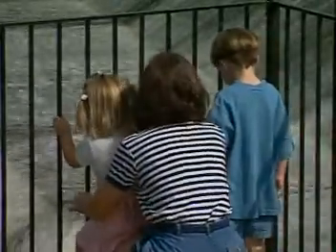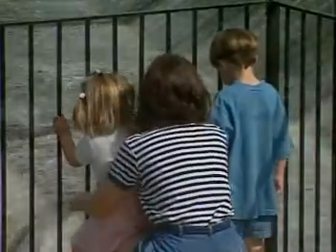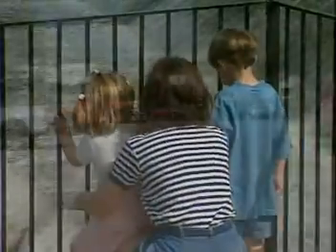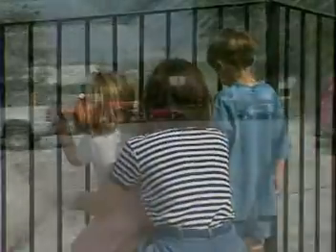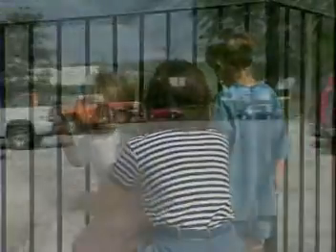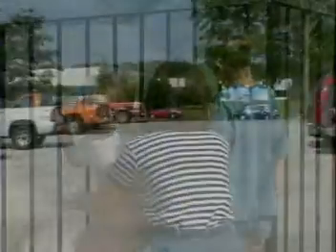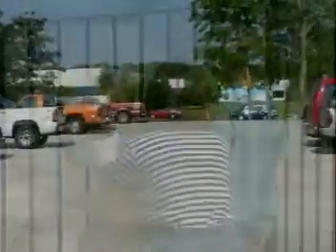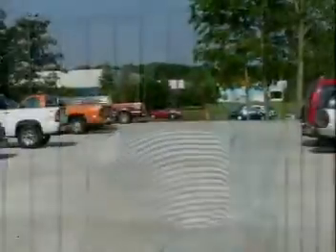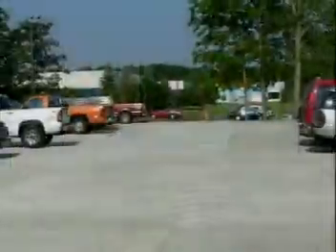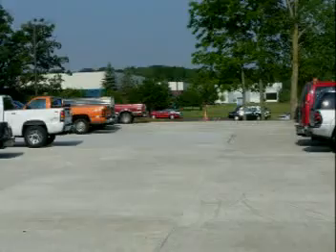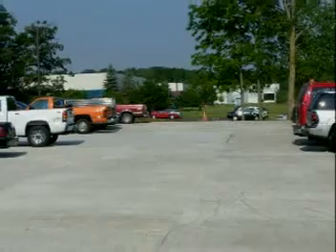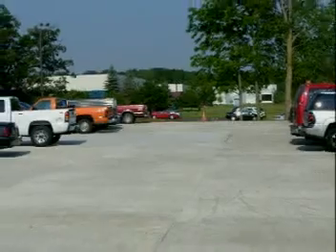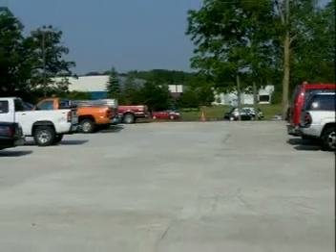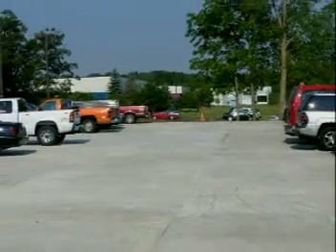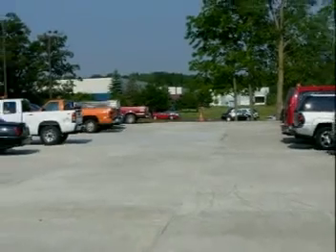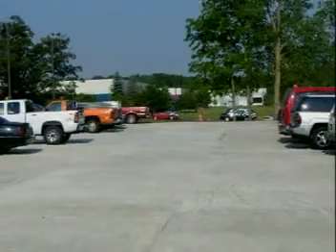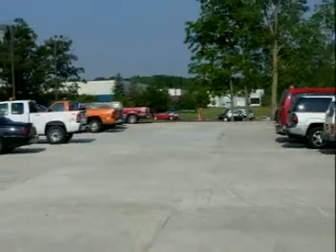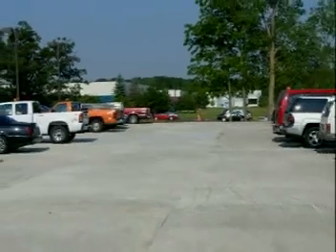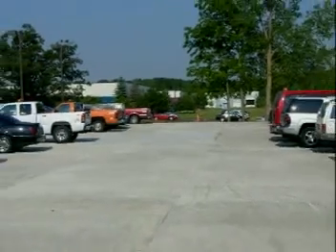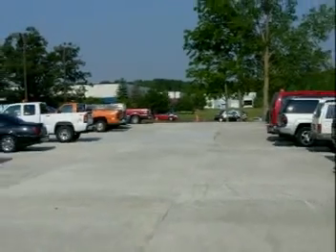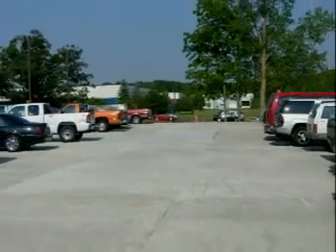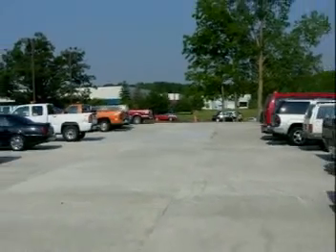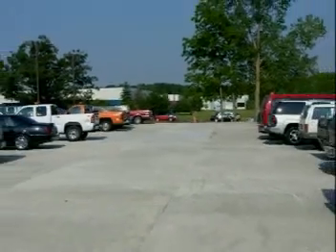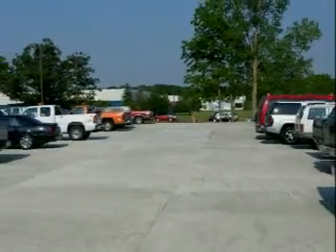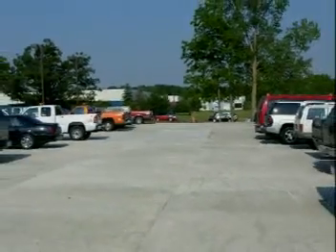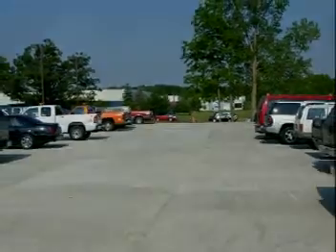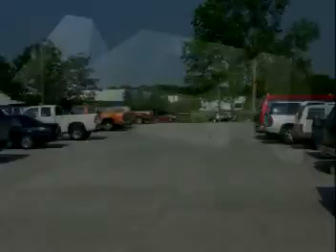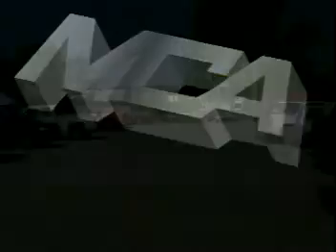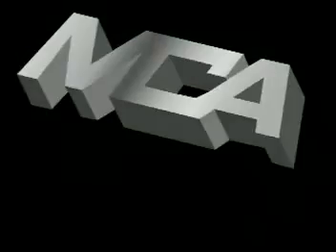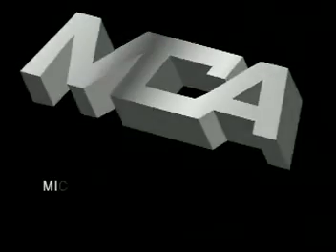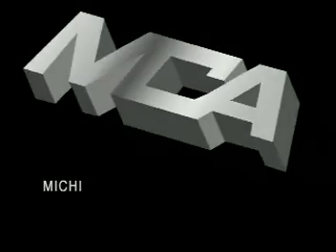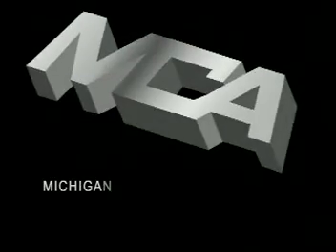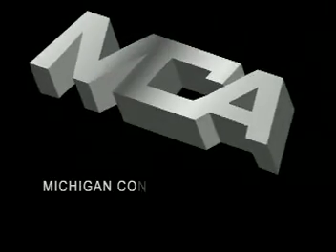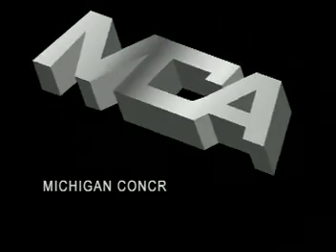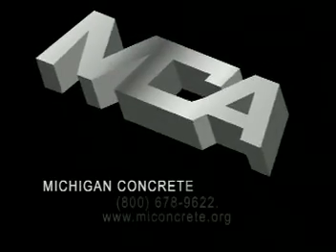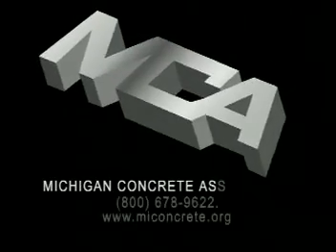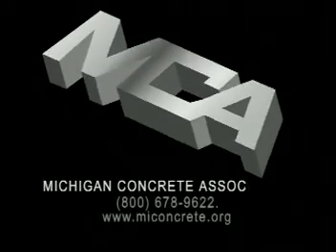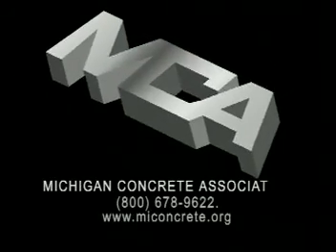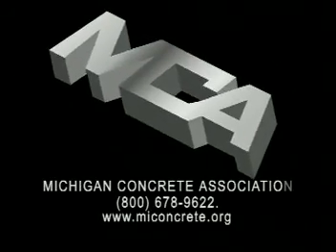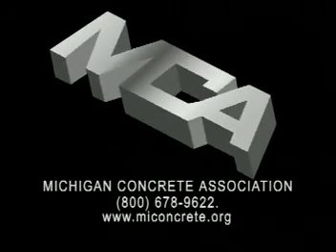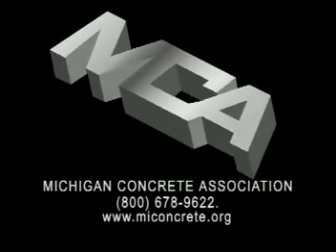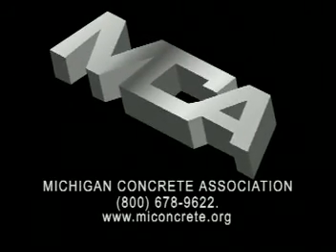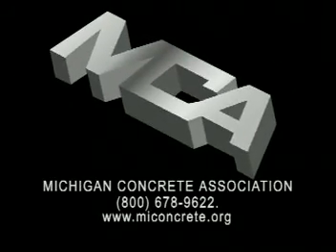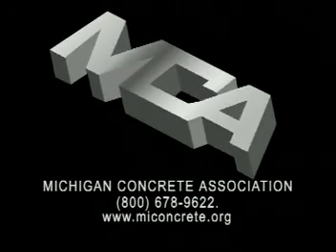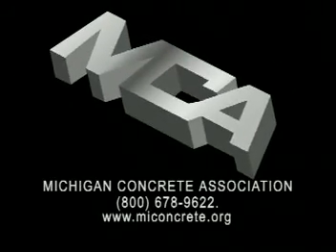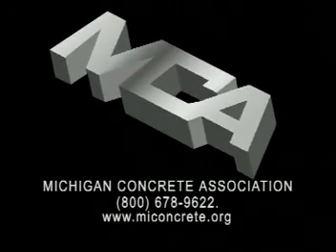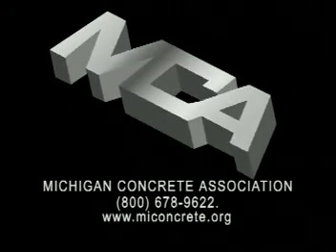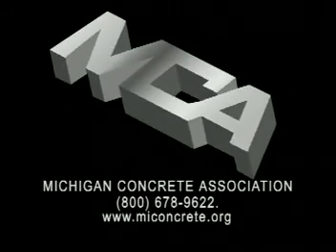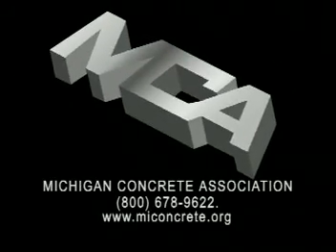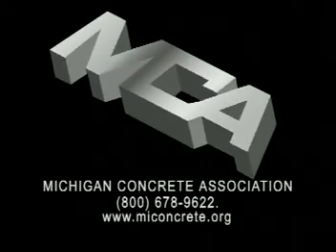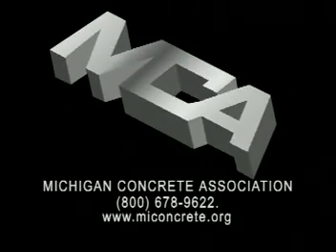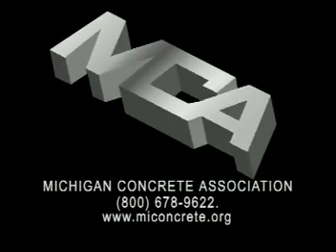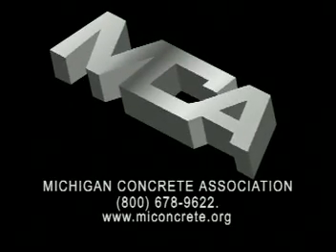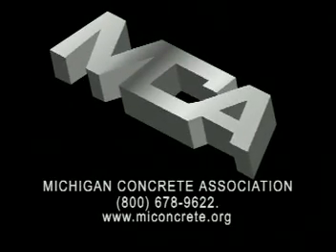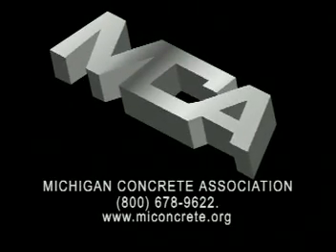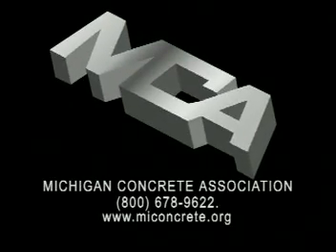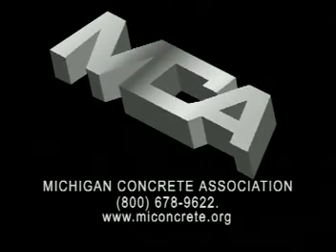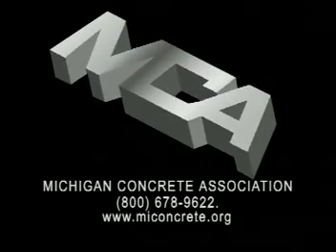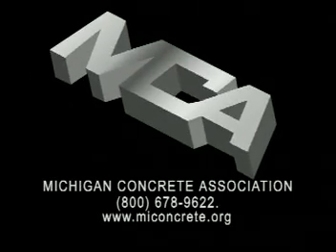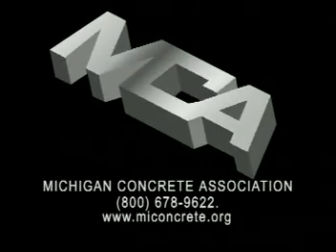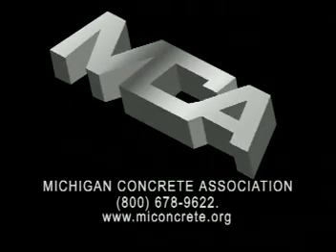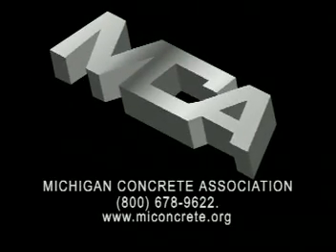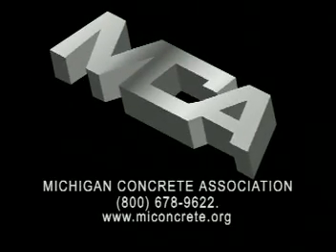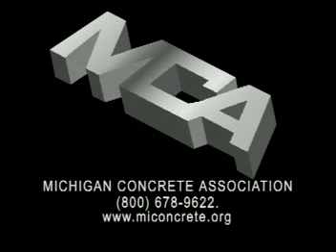Financially beneficial. Want to know more? Contact the Michigan Concrete Association.